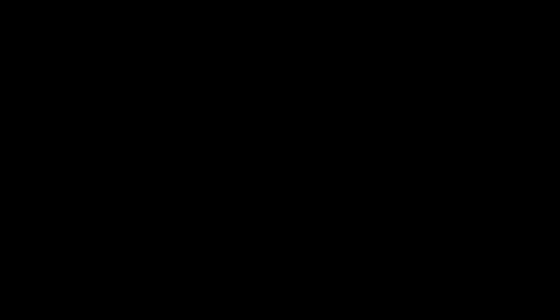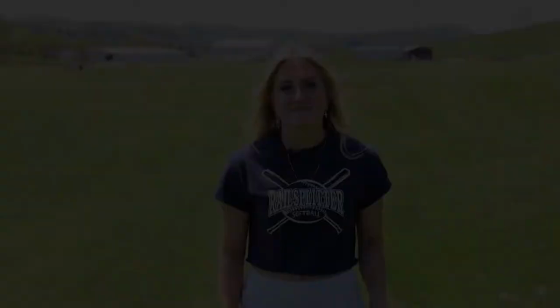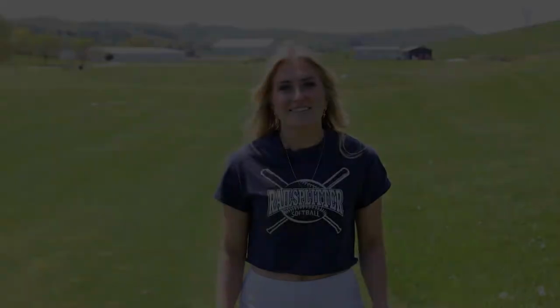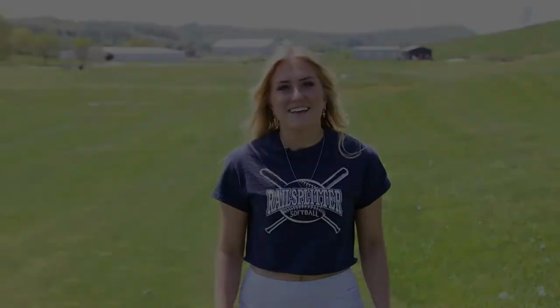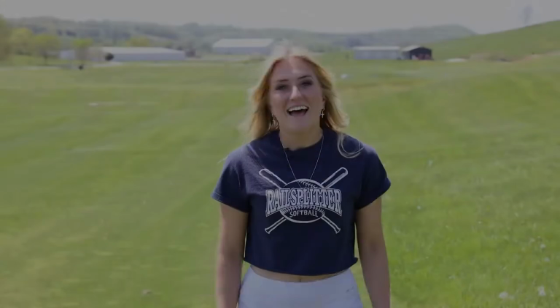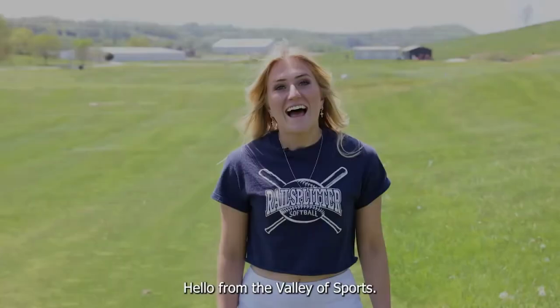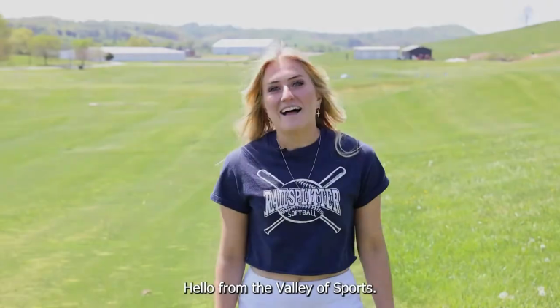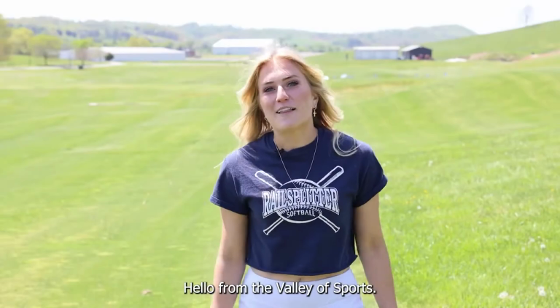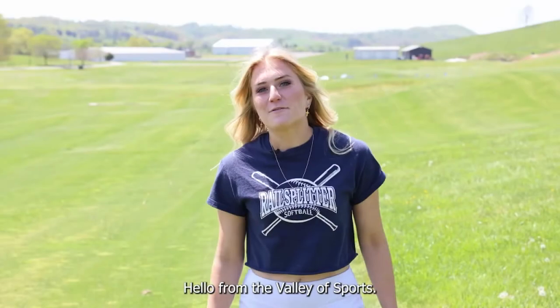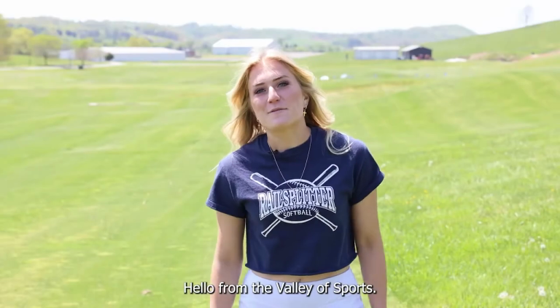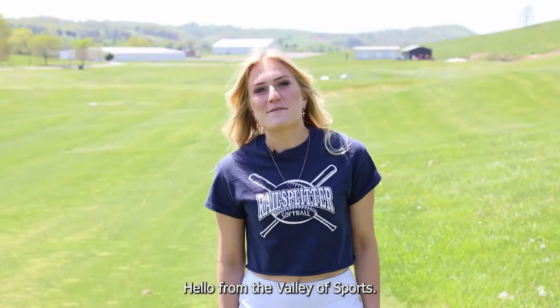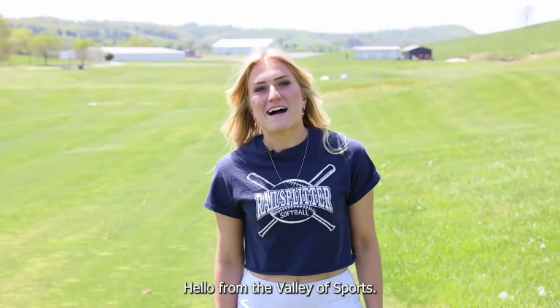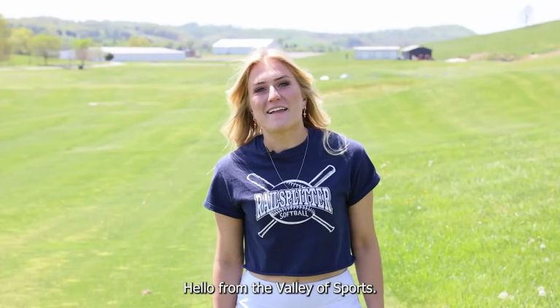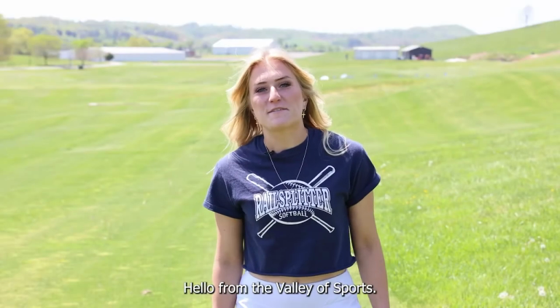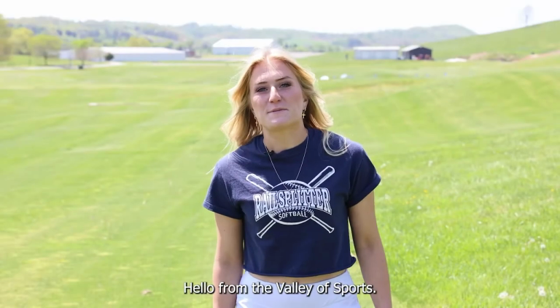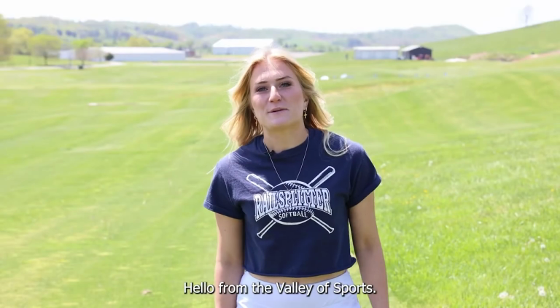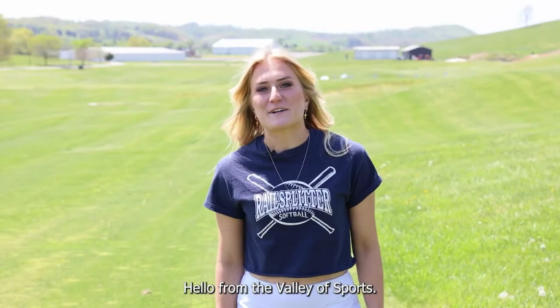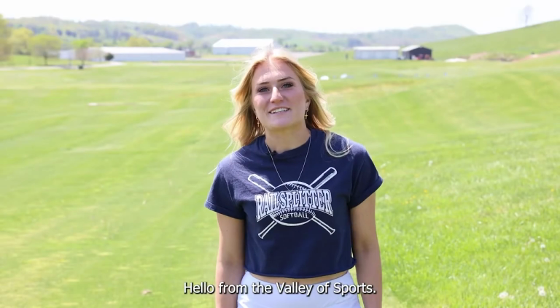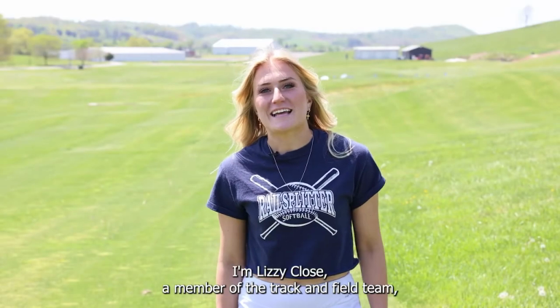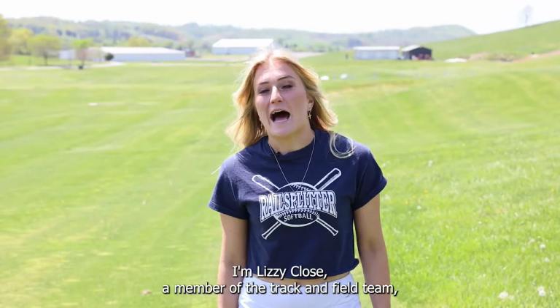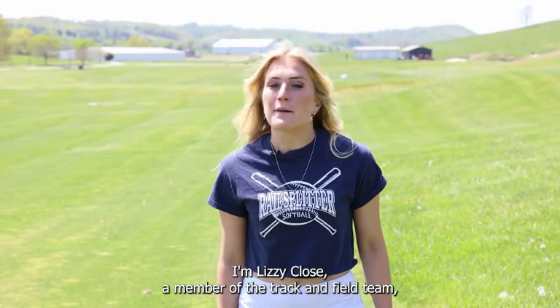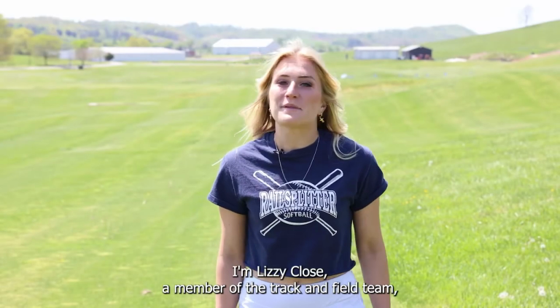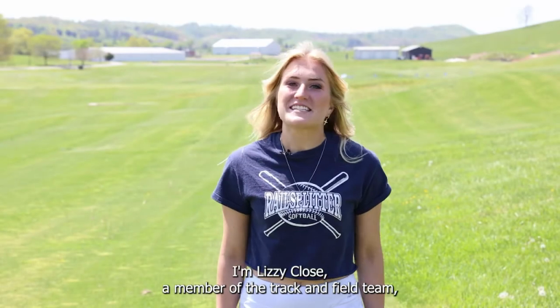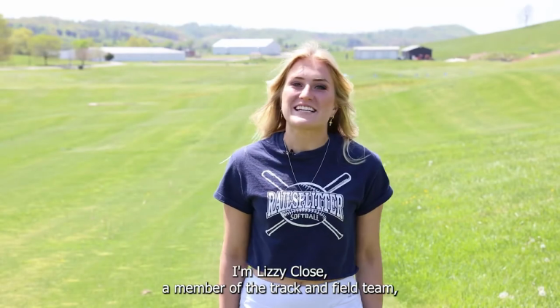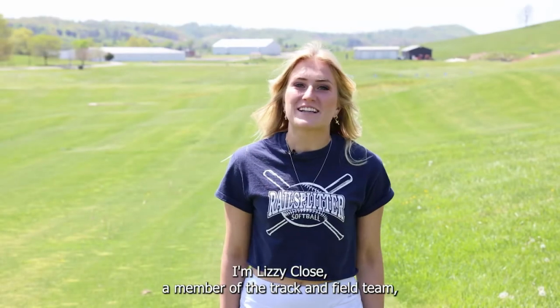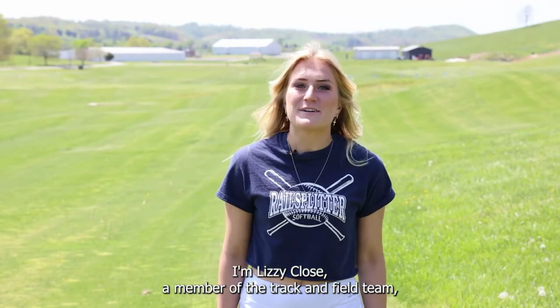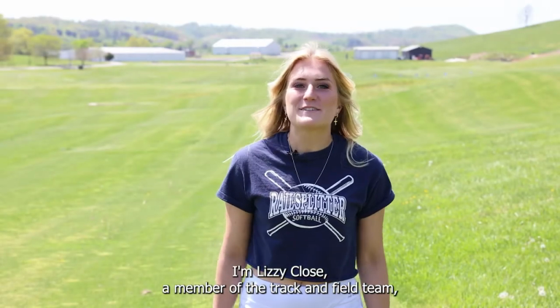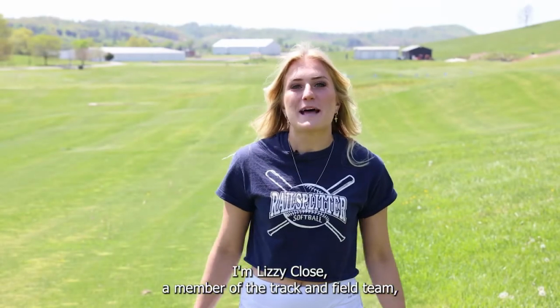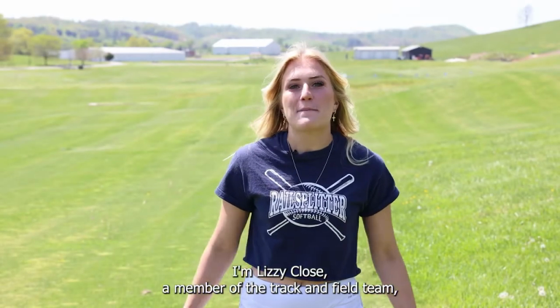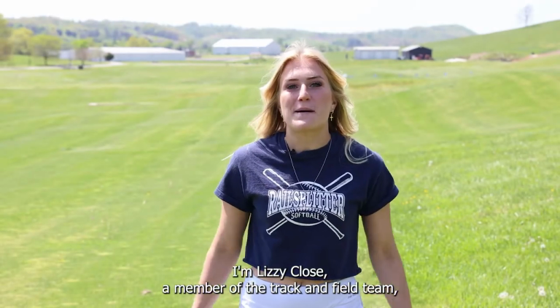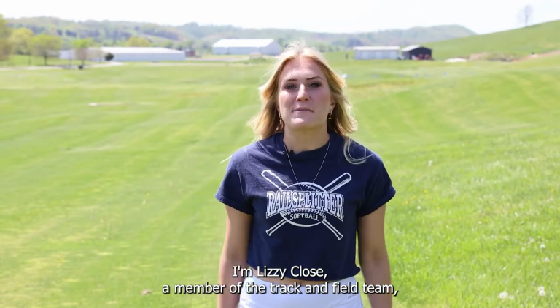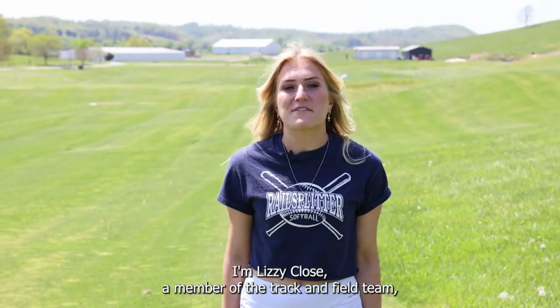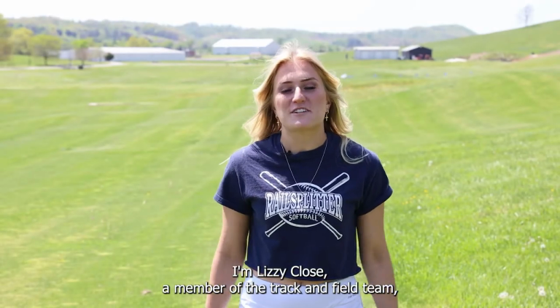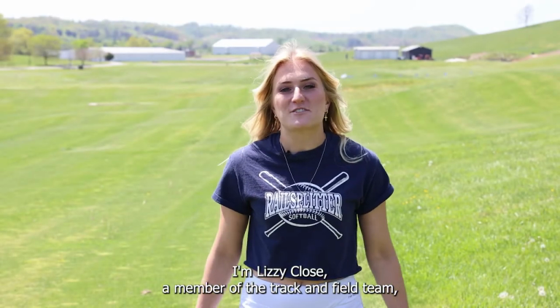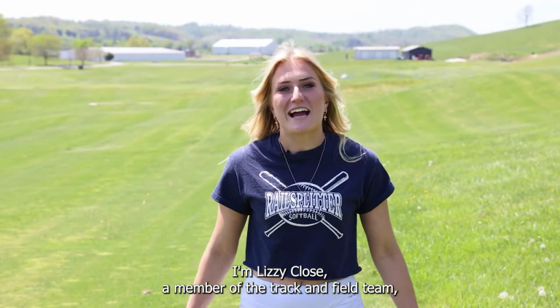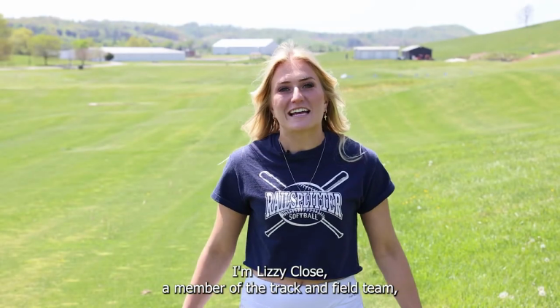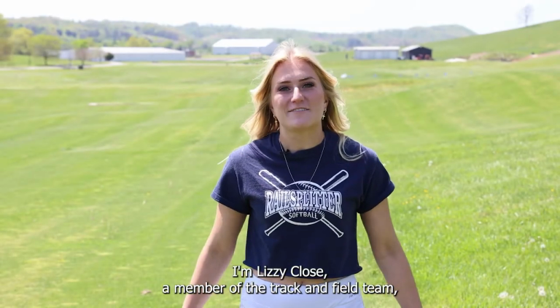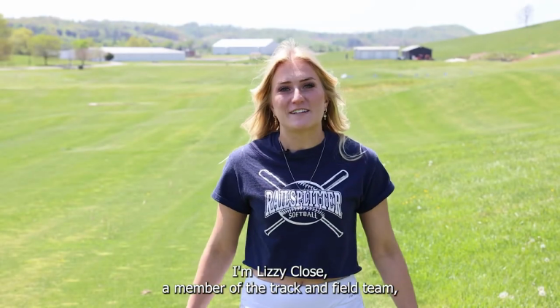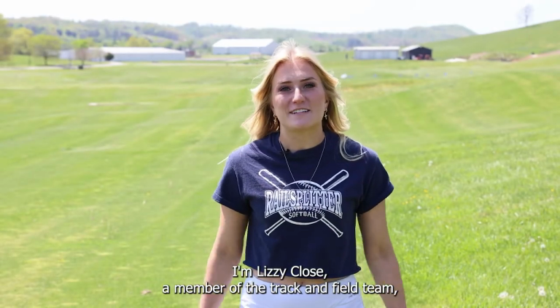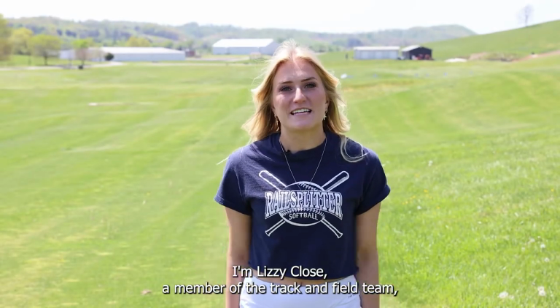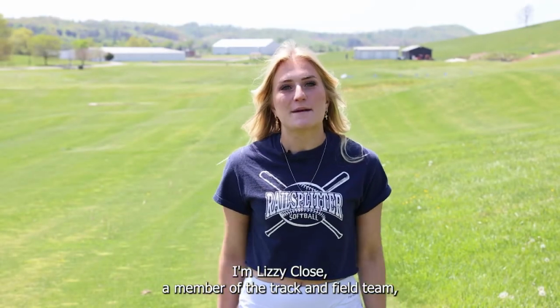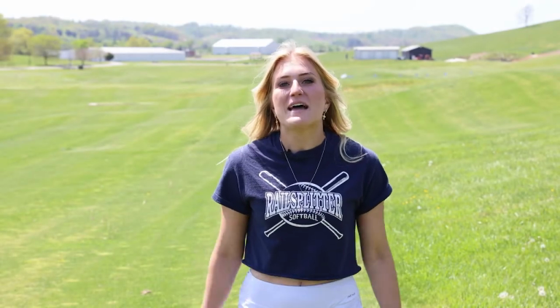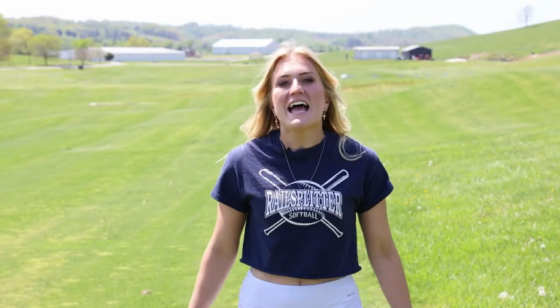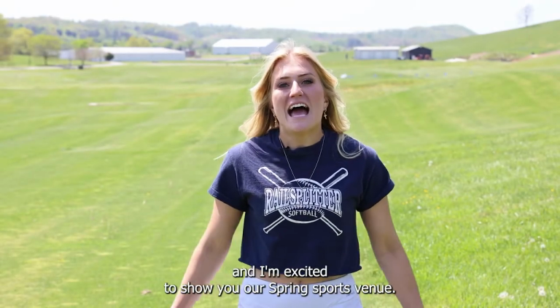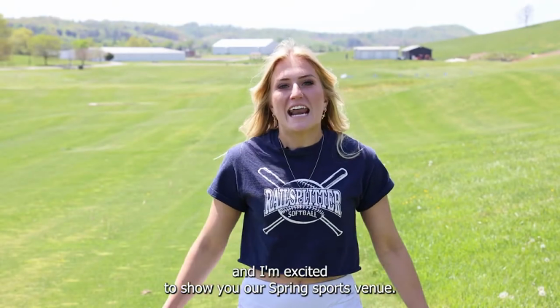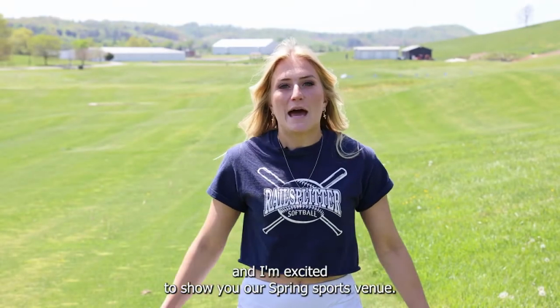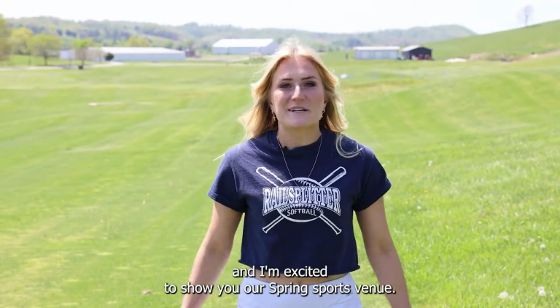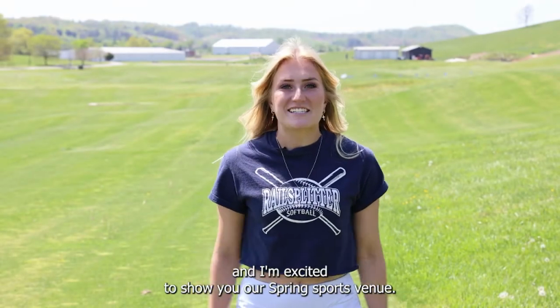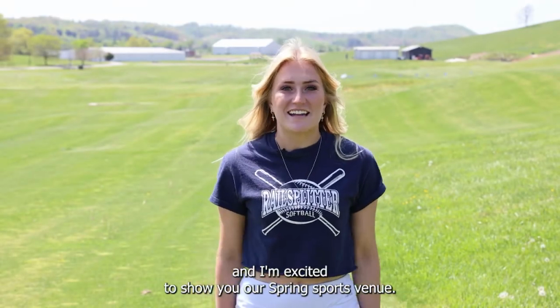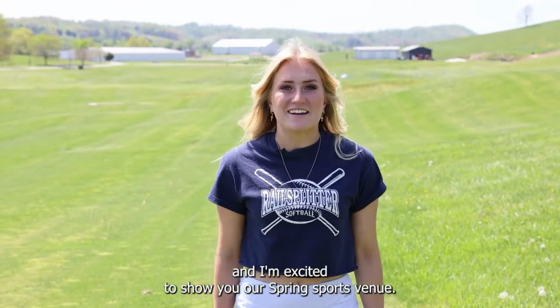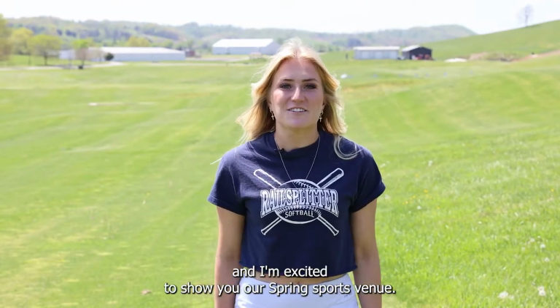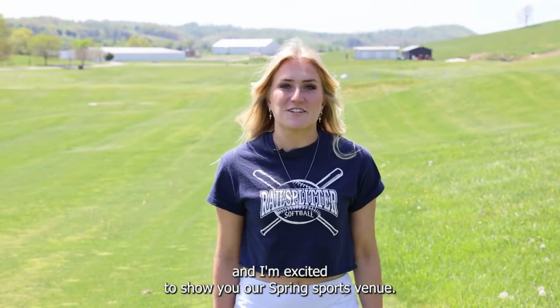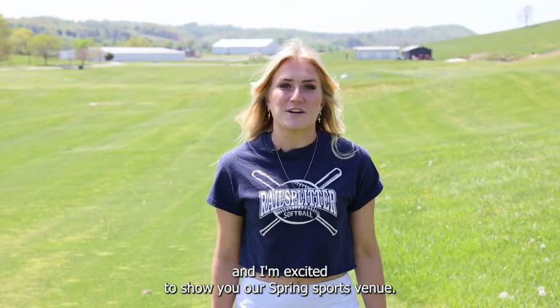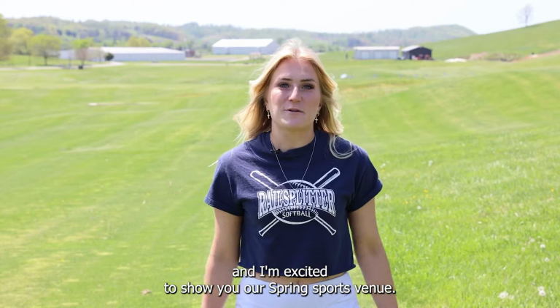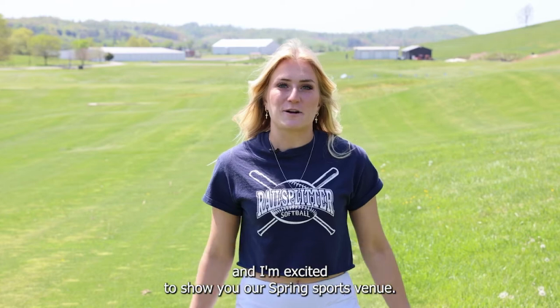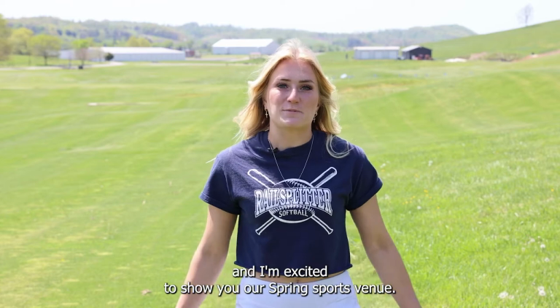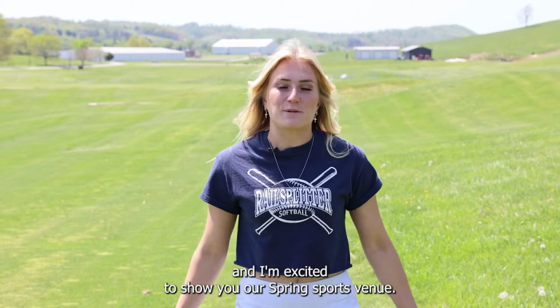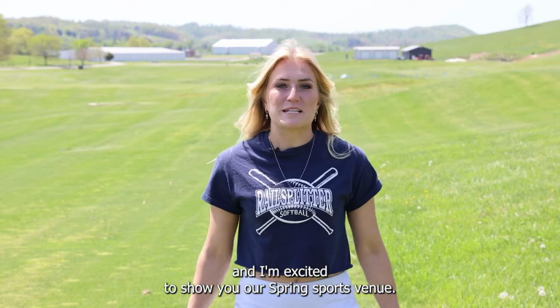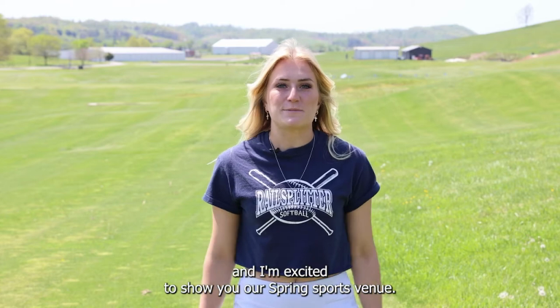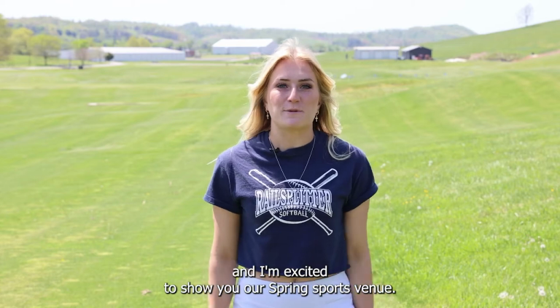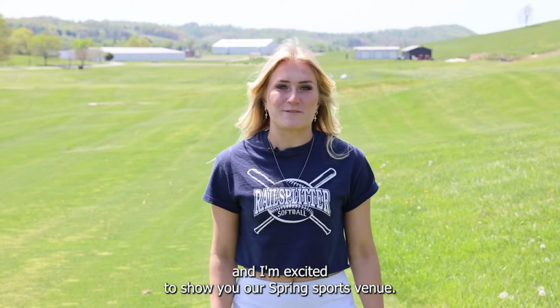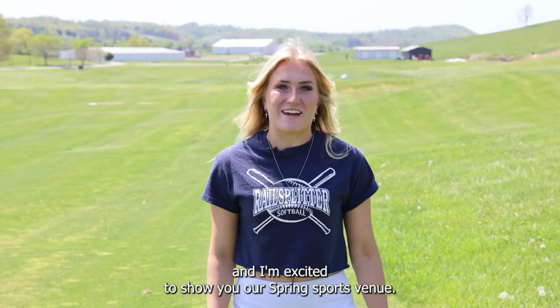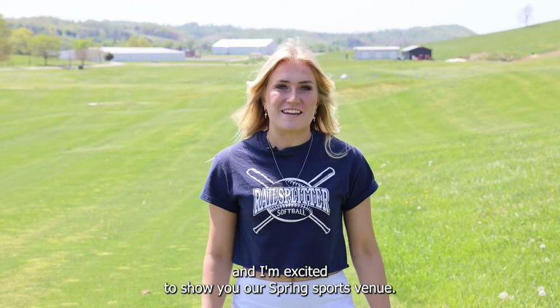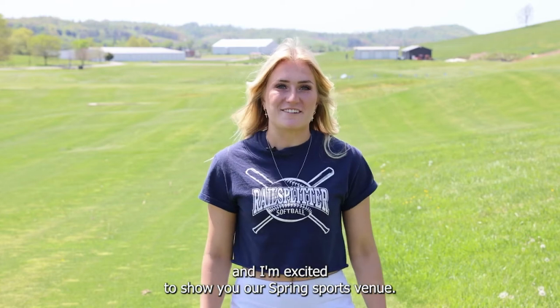Hello from the Valley of Sports. I'm Lizzie Close, a member of the track and field team, and I'm excited to show you our spring sport venue.